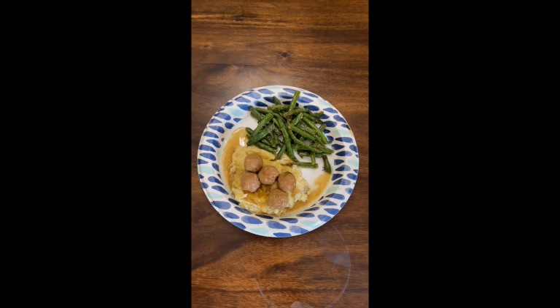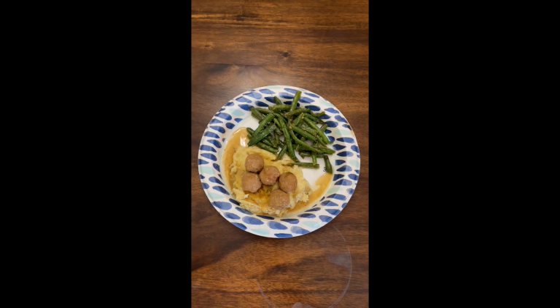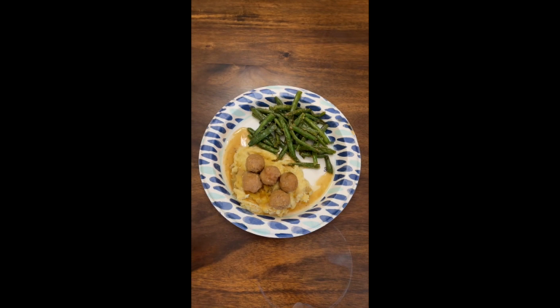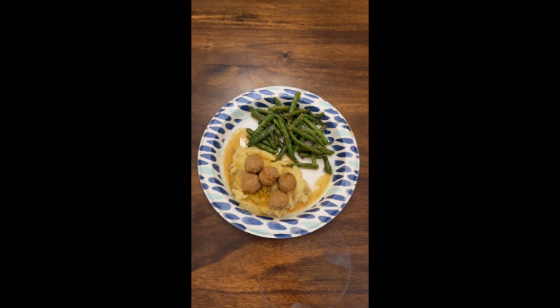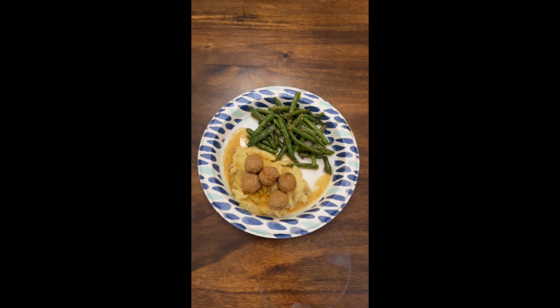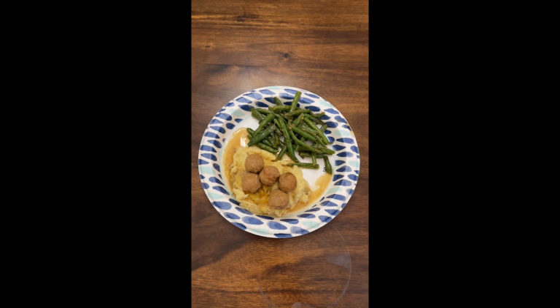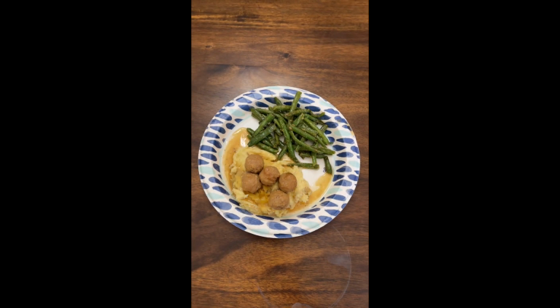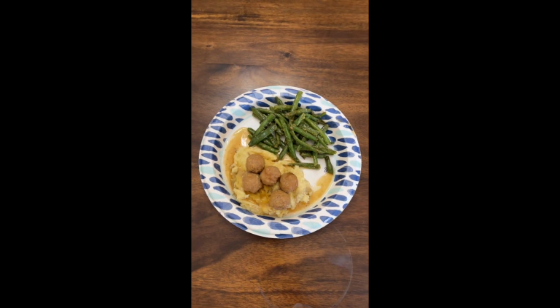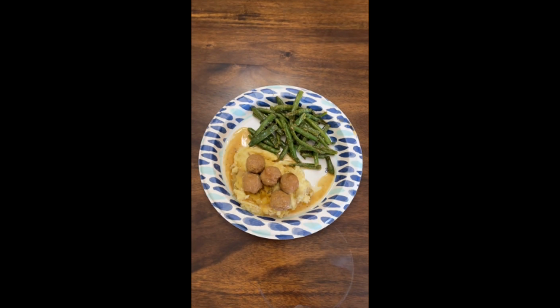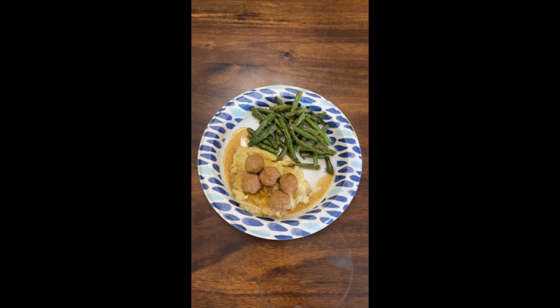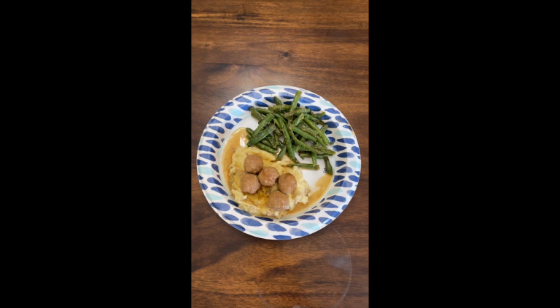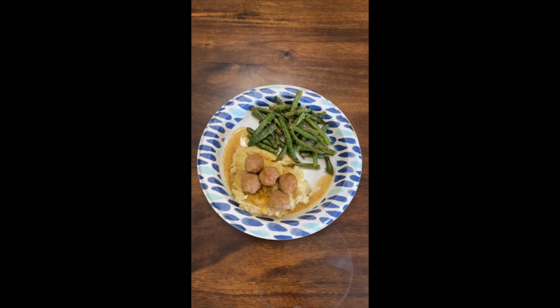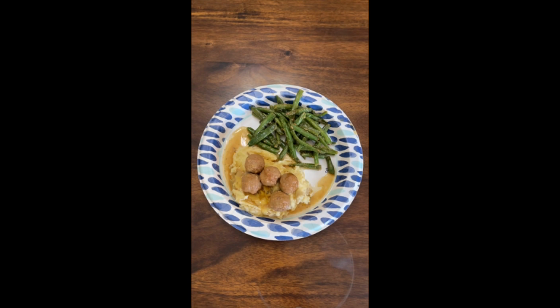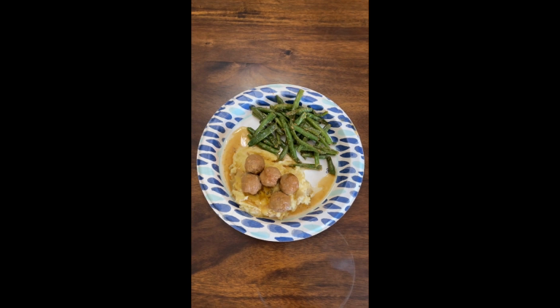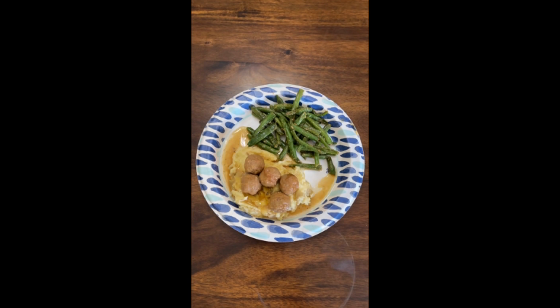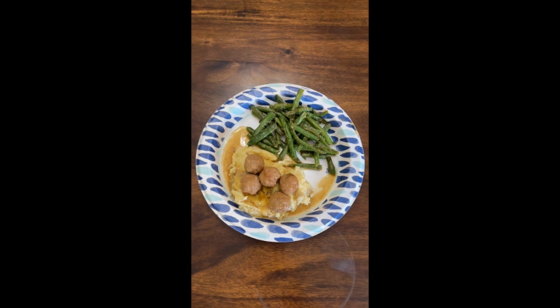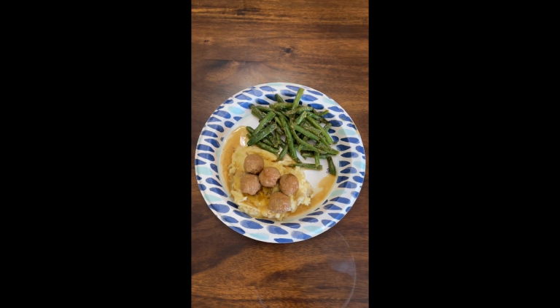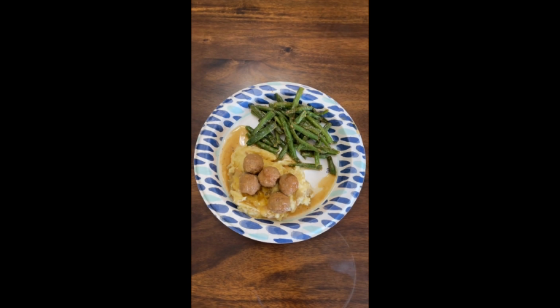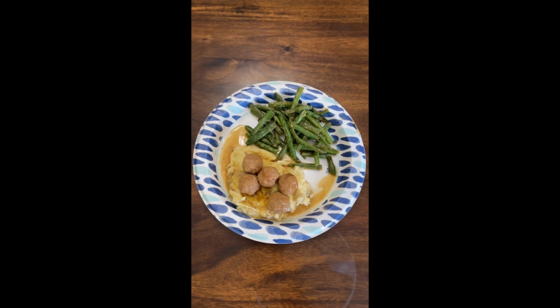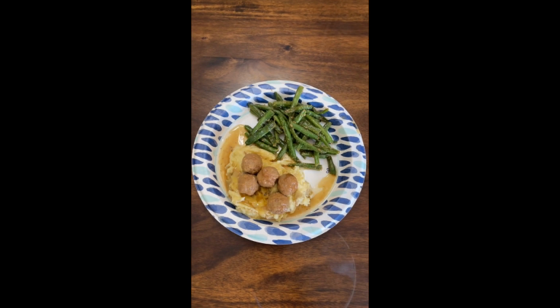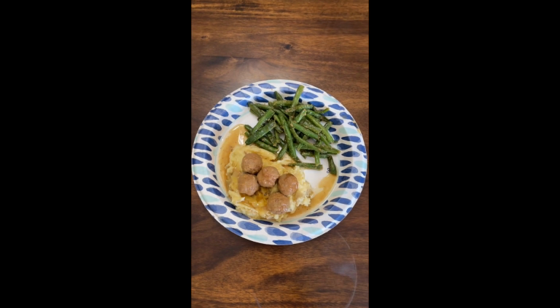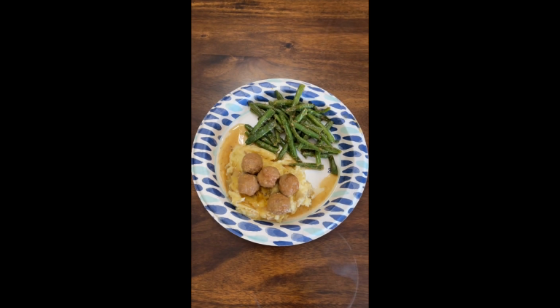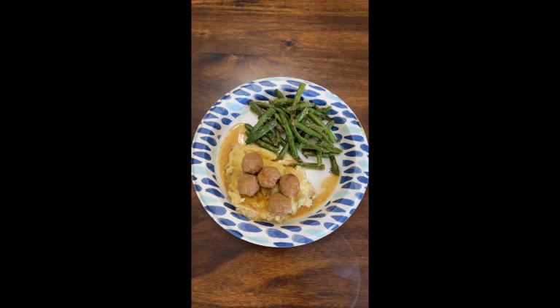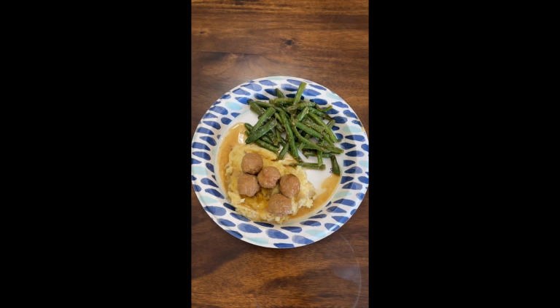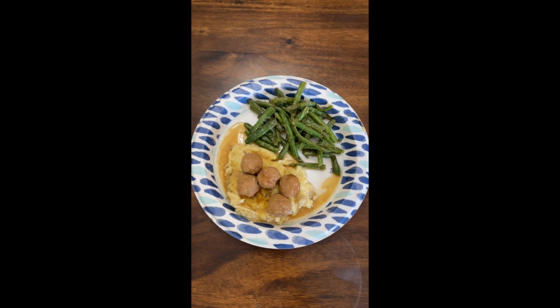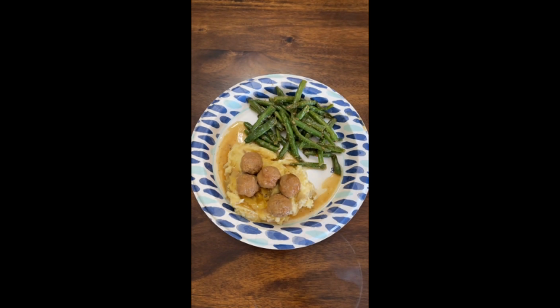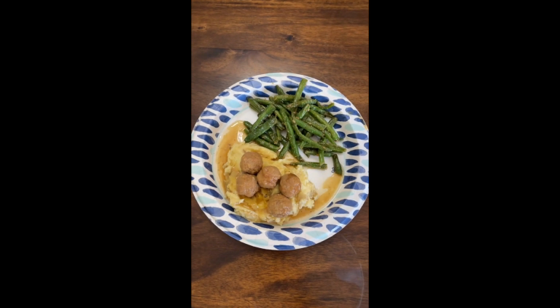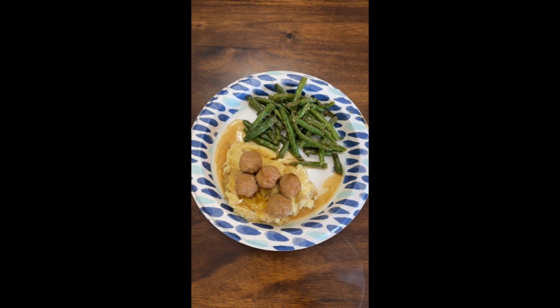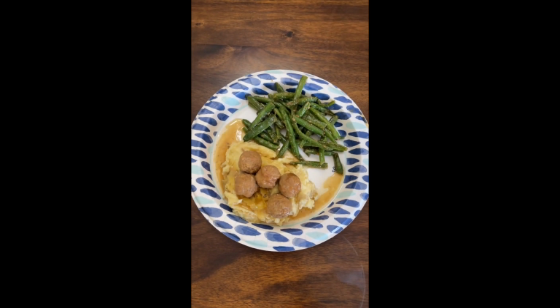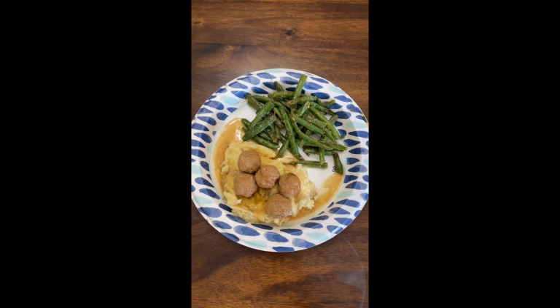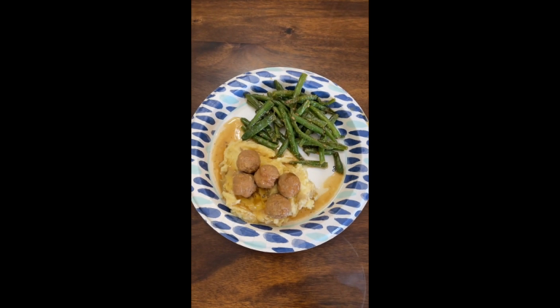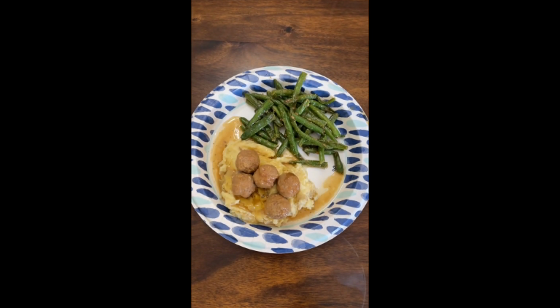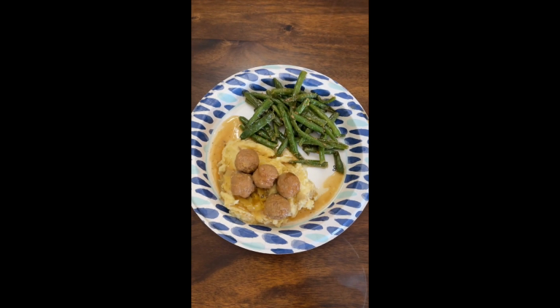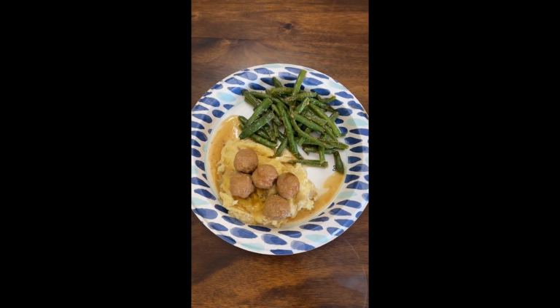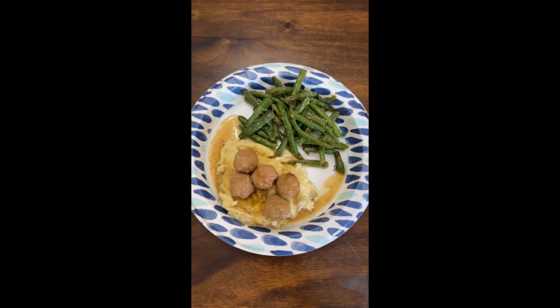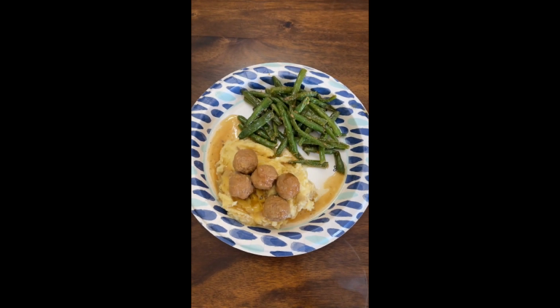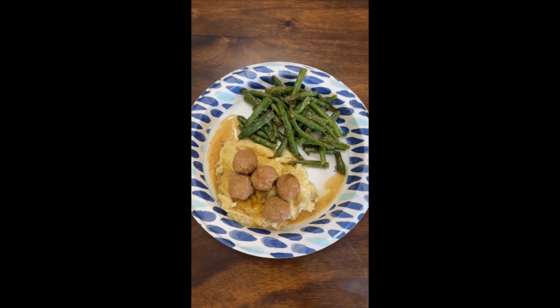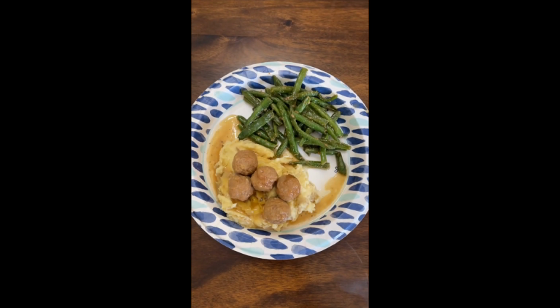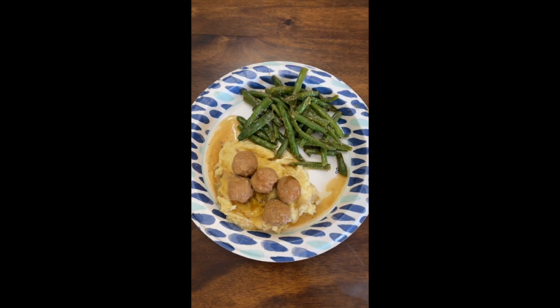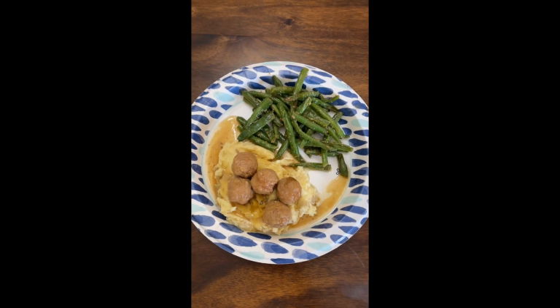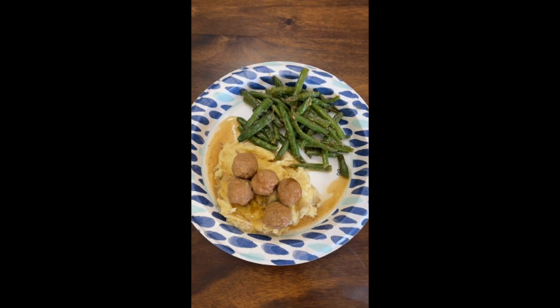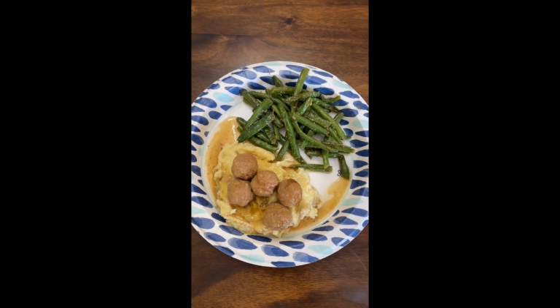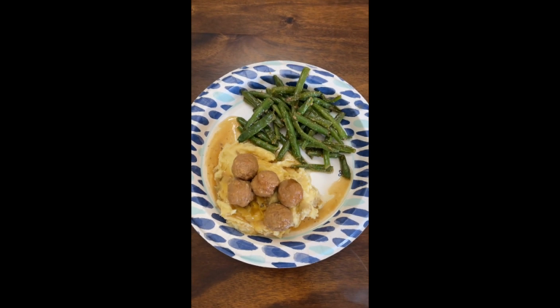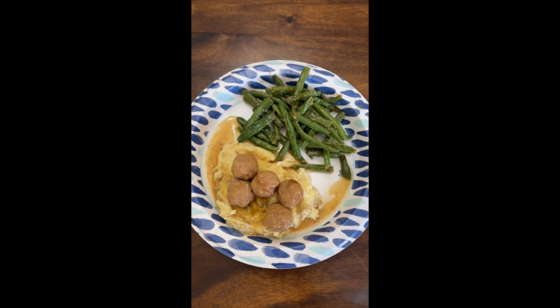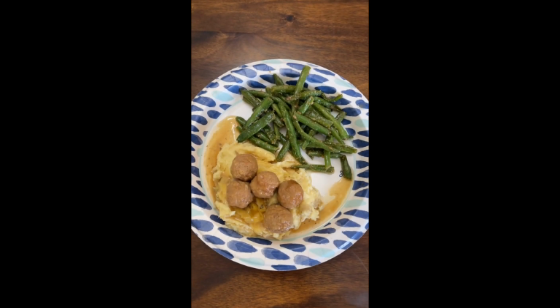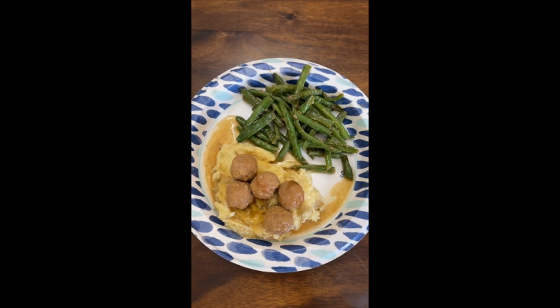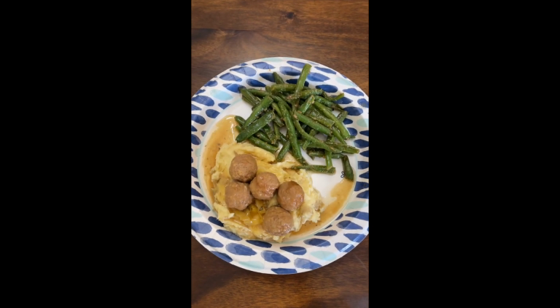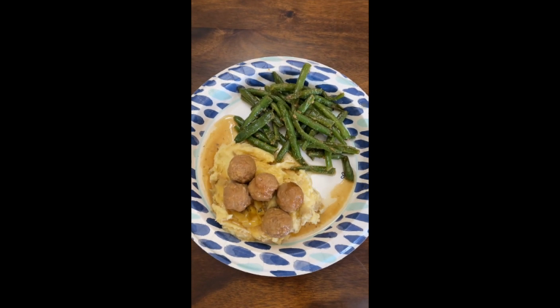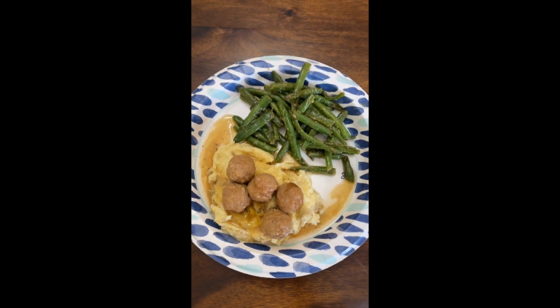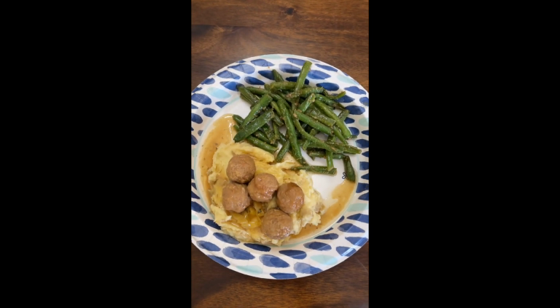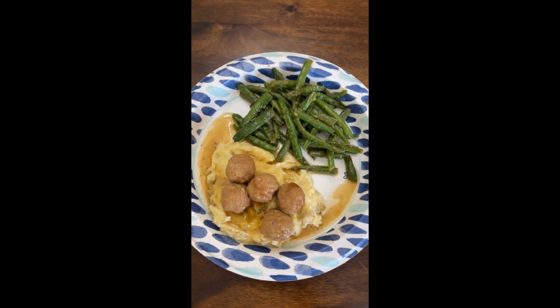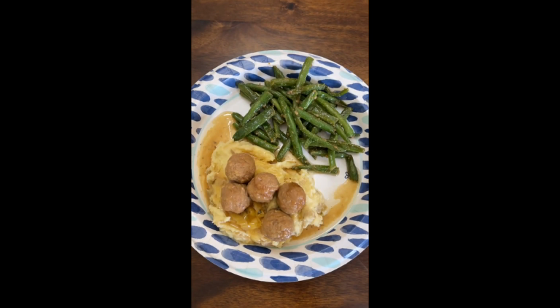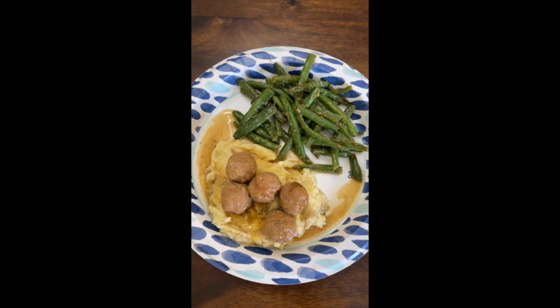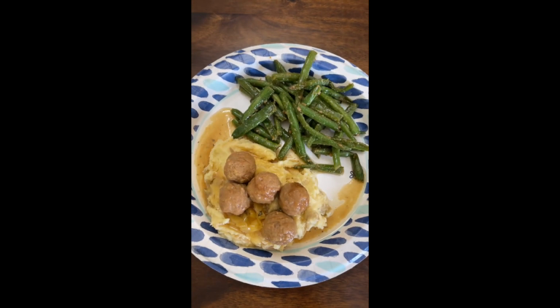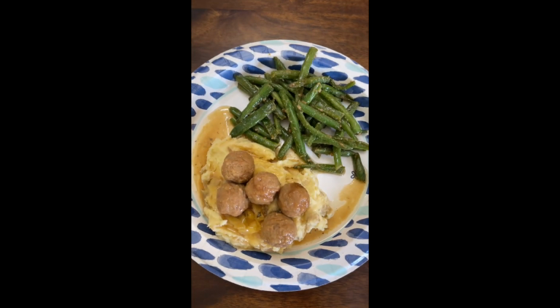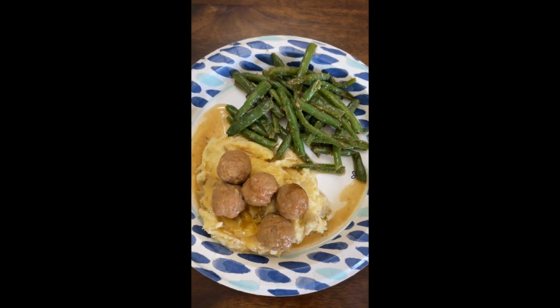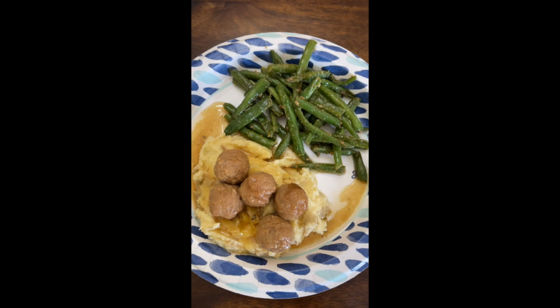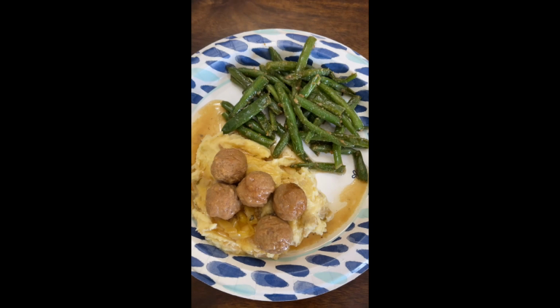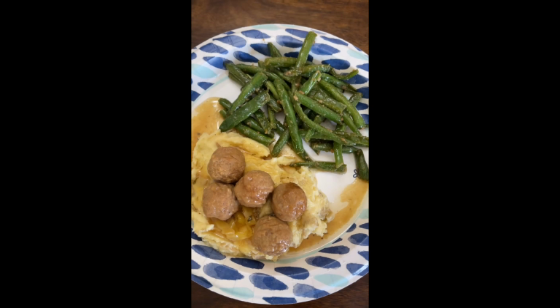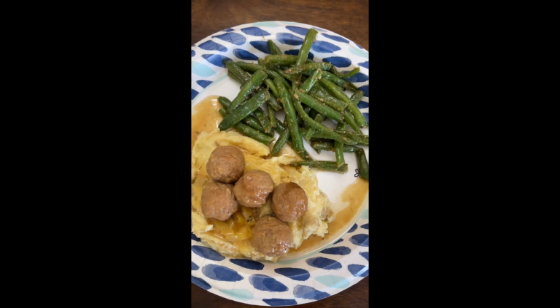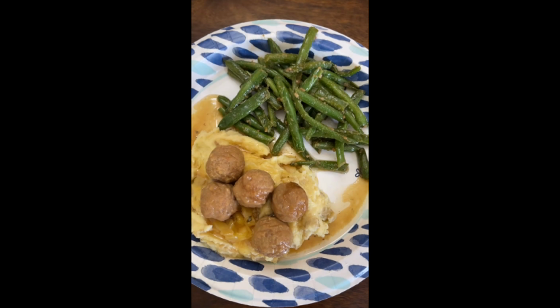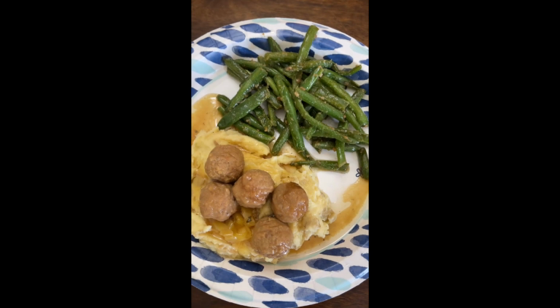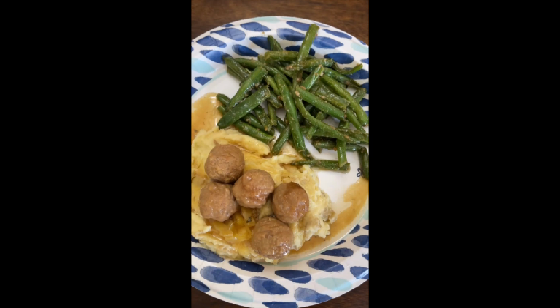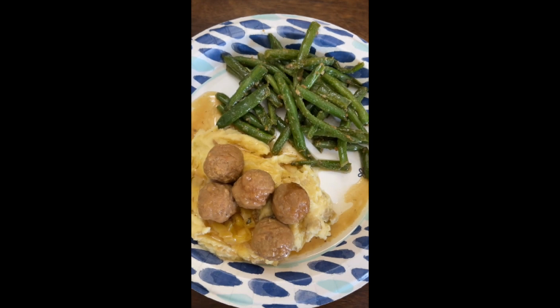Hey y'all, it's Mississippi Crock-Pot Meatballs. It's easy to feed a crowd and really easy to just put in the Crock-Pot and go. Let's get to the recipe.